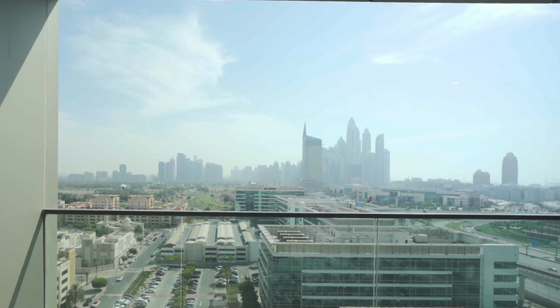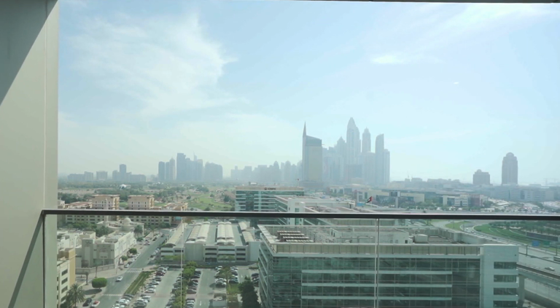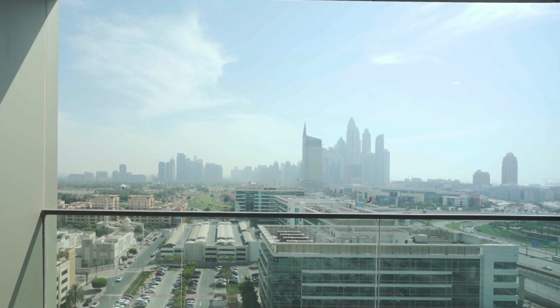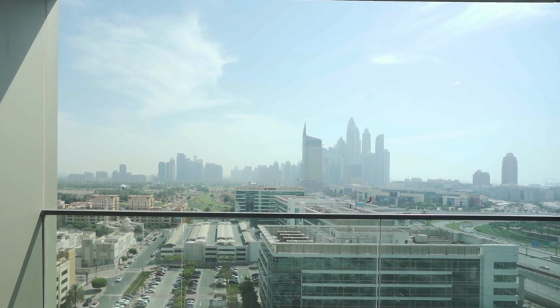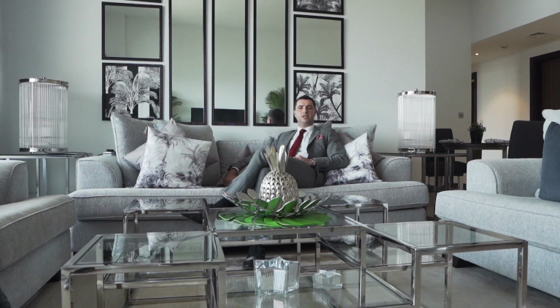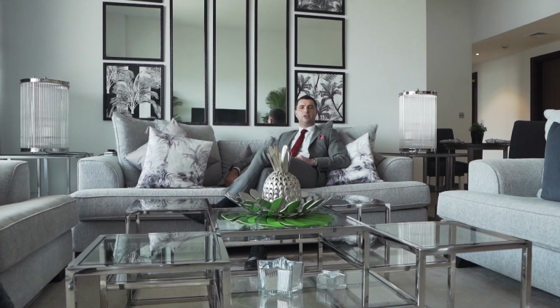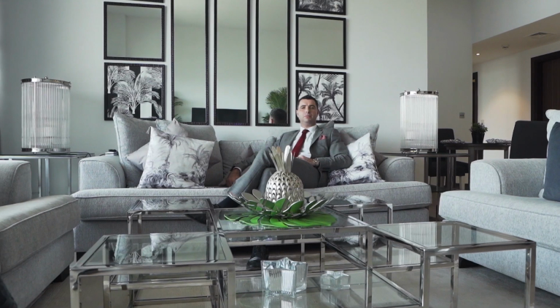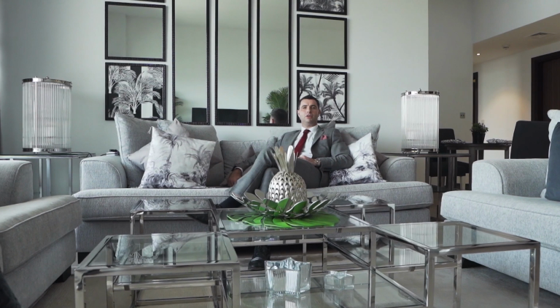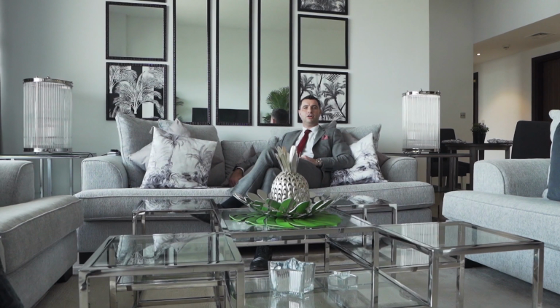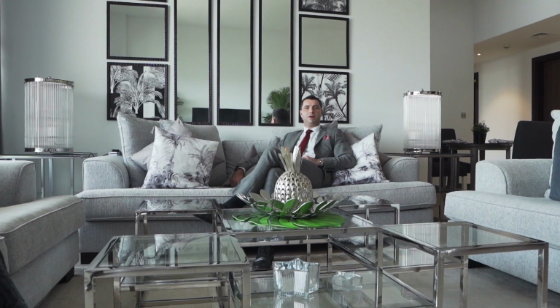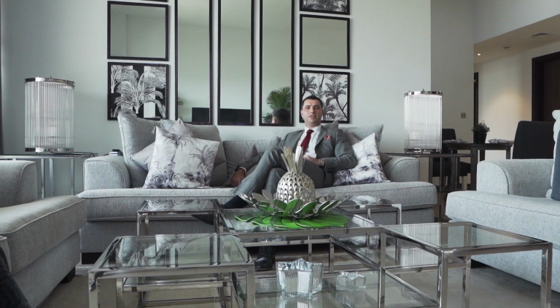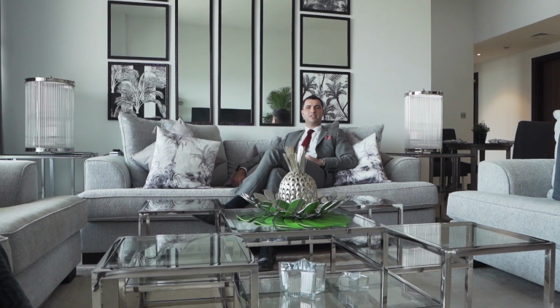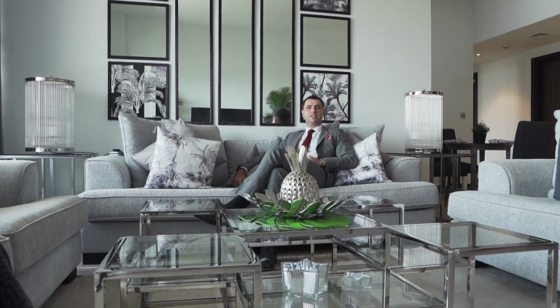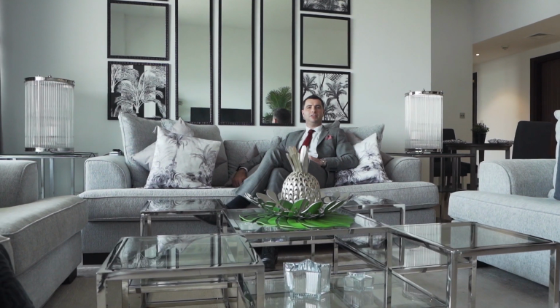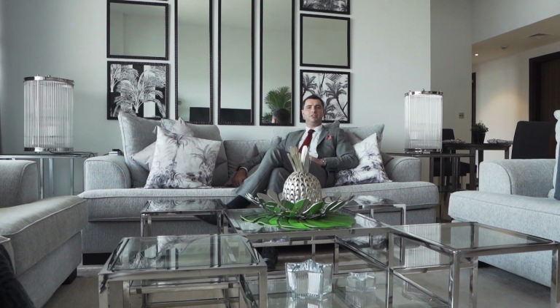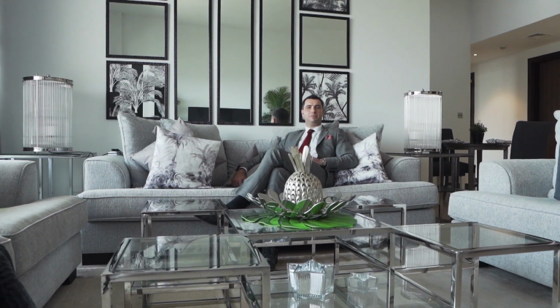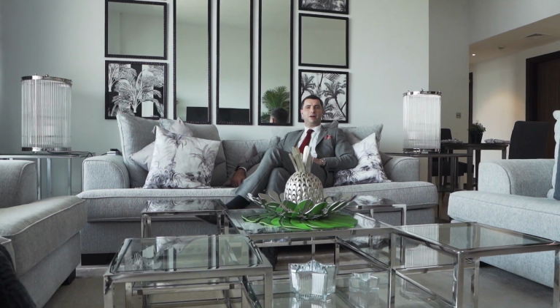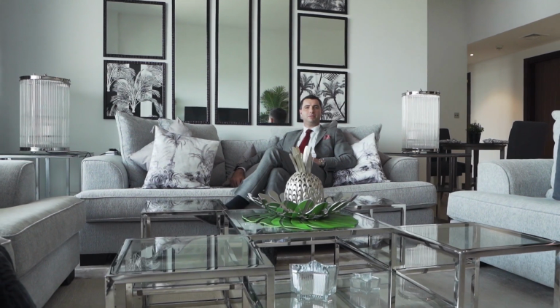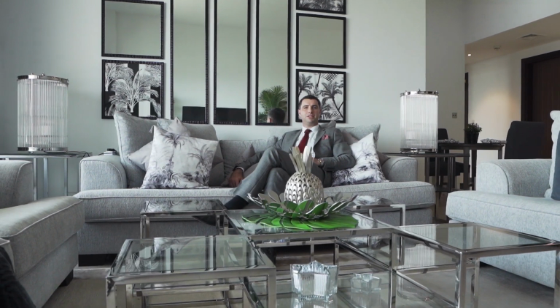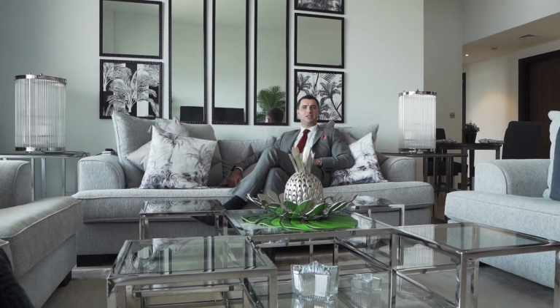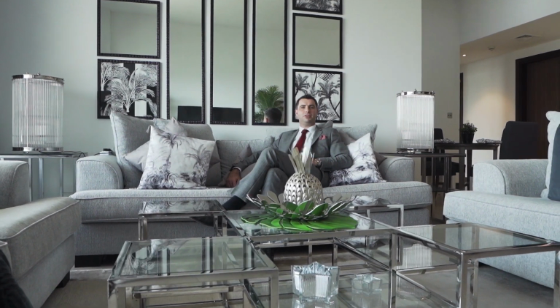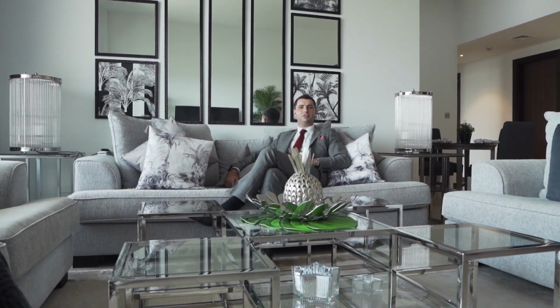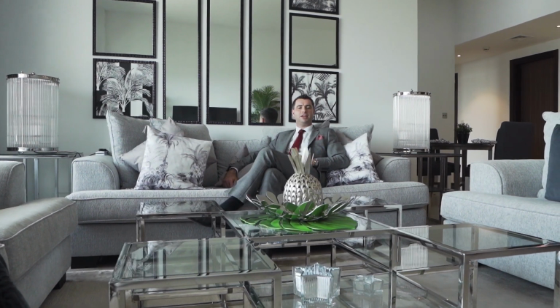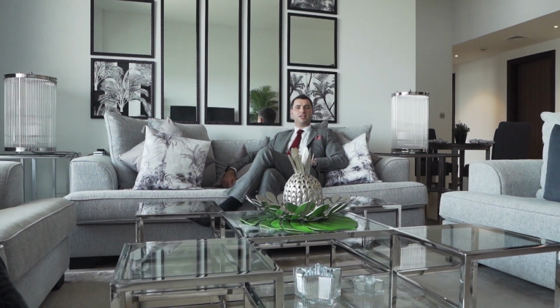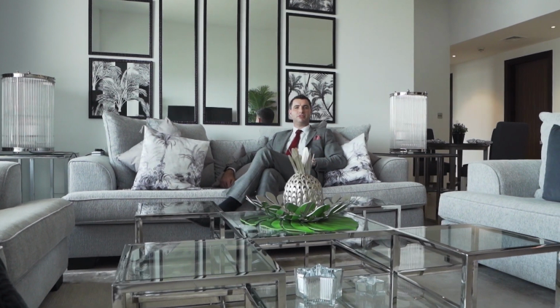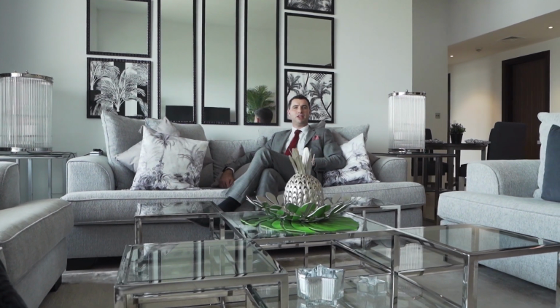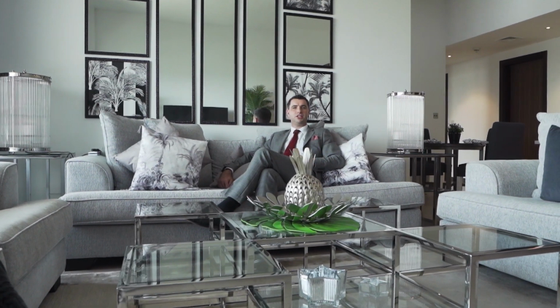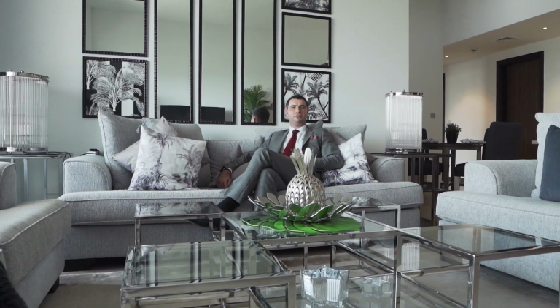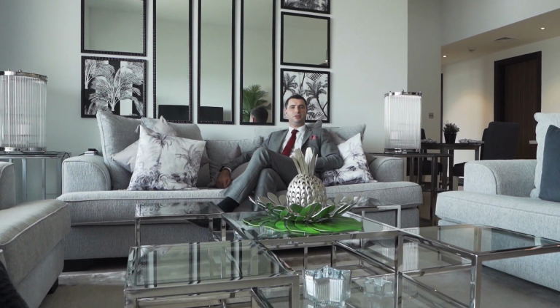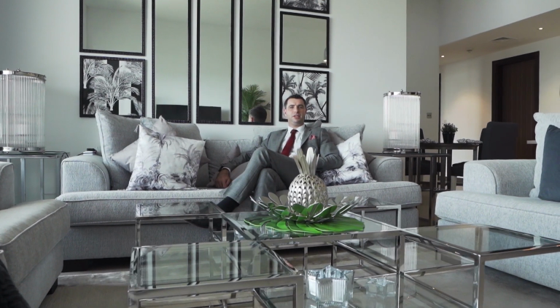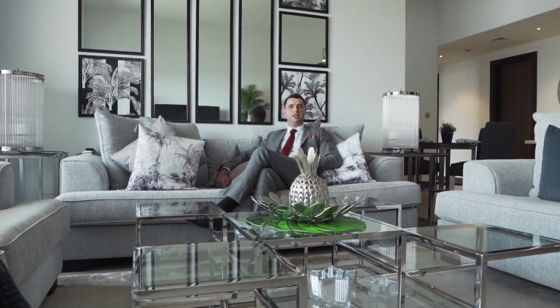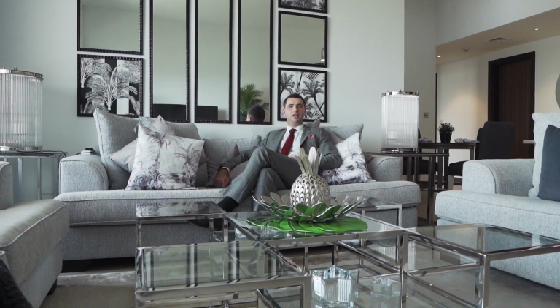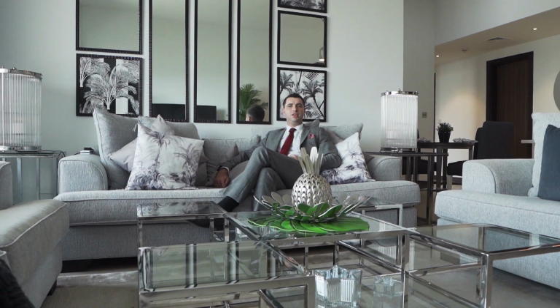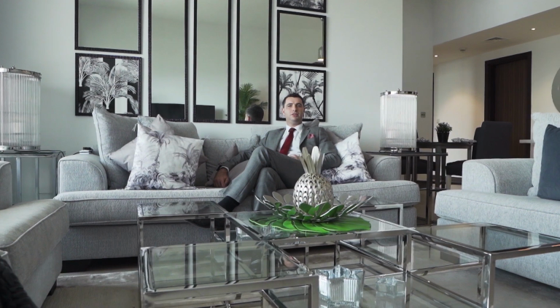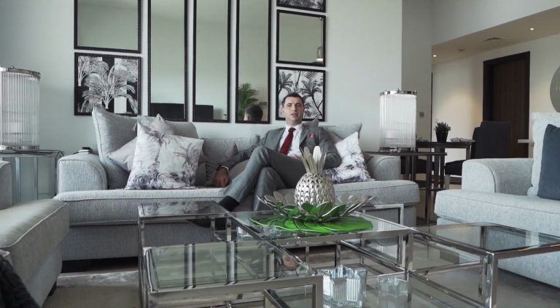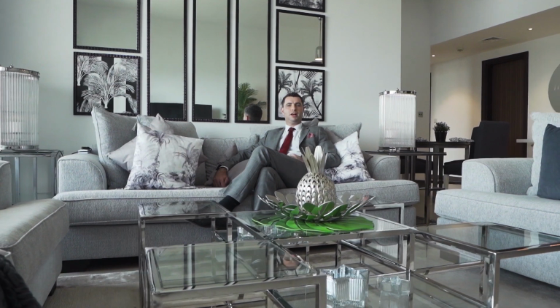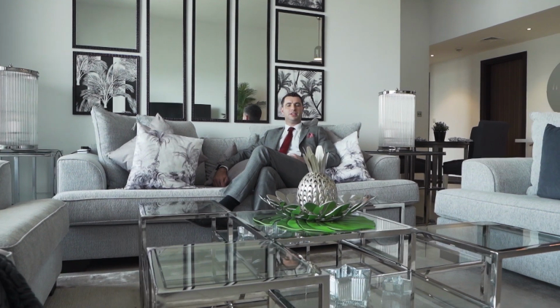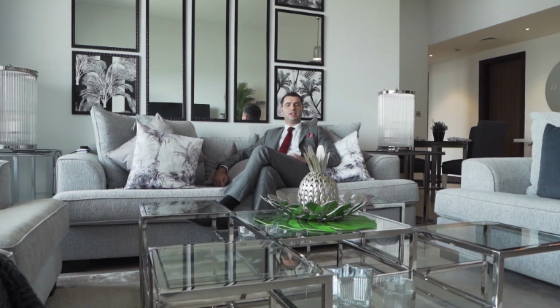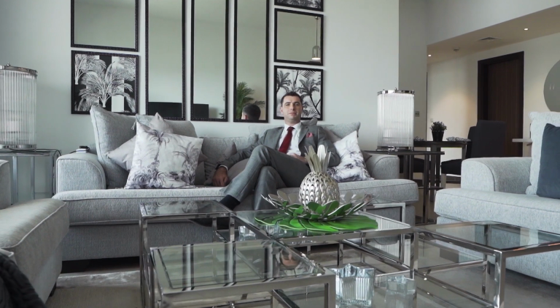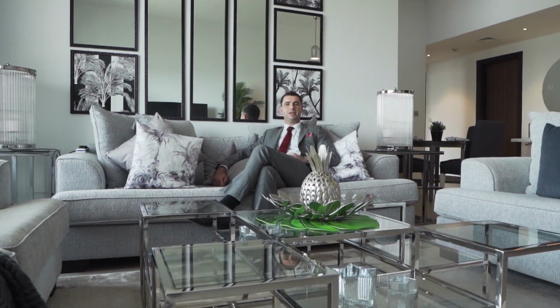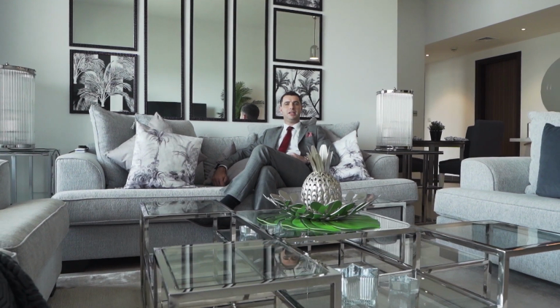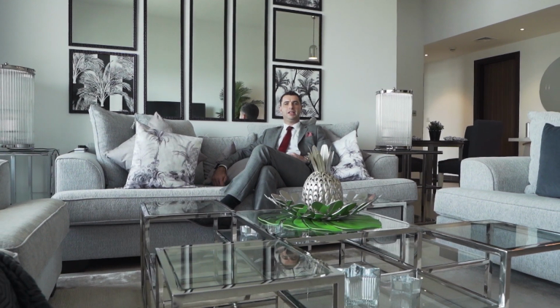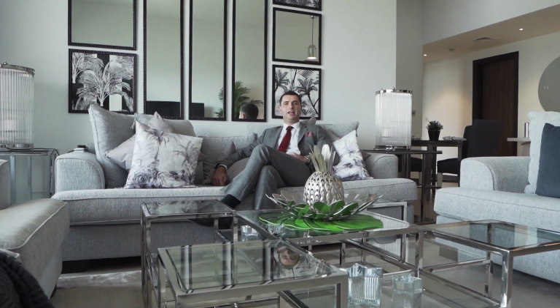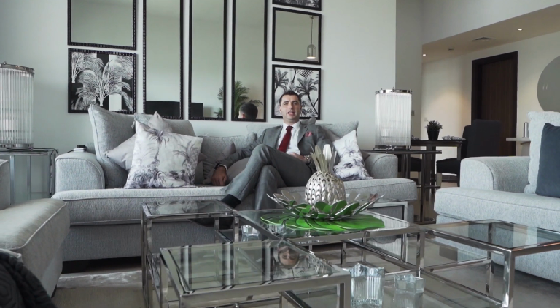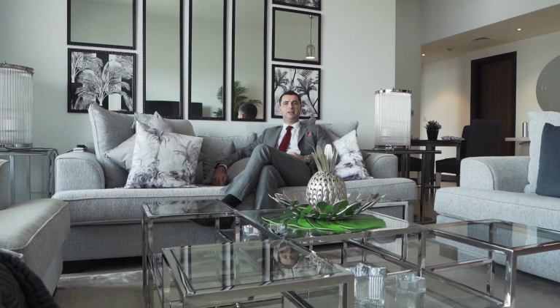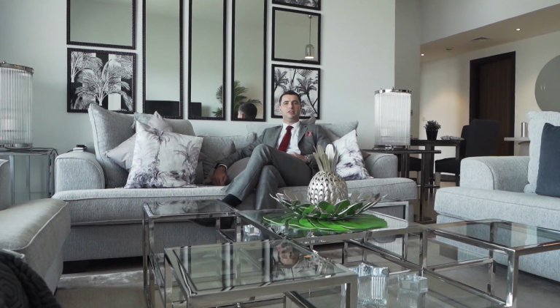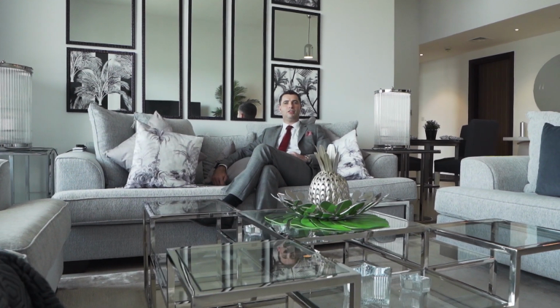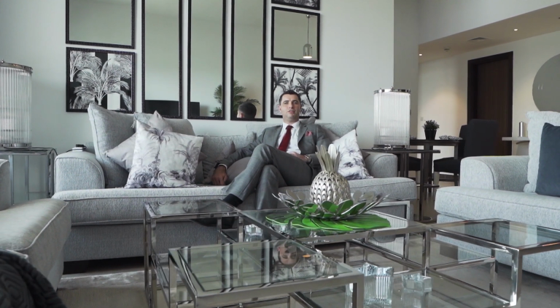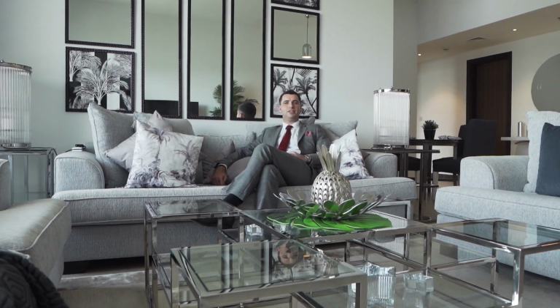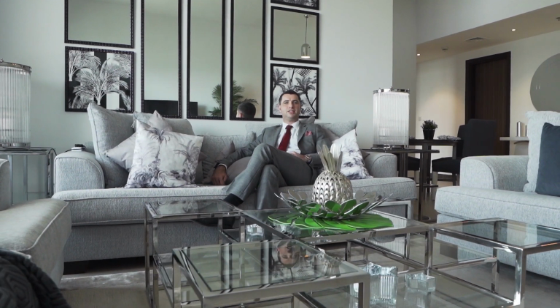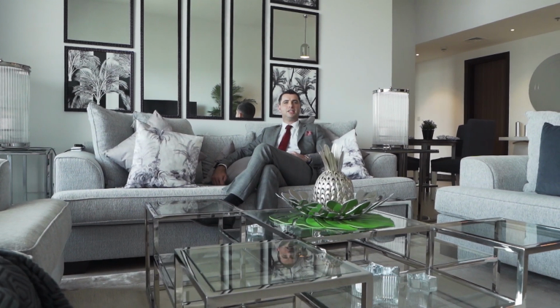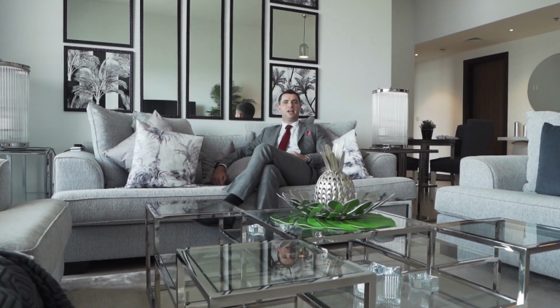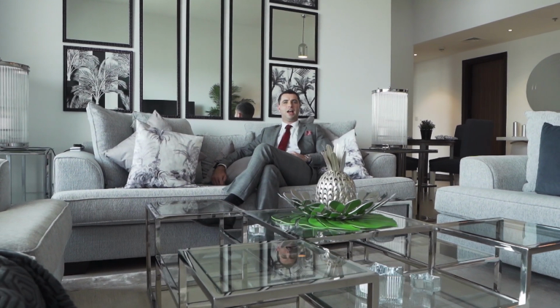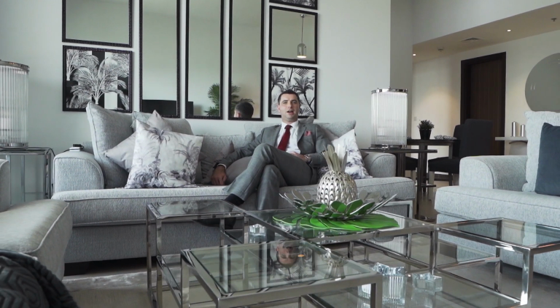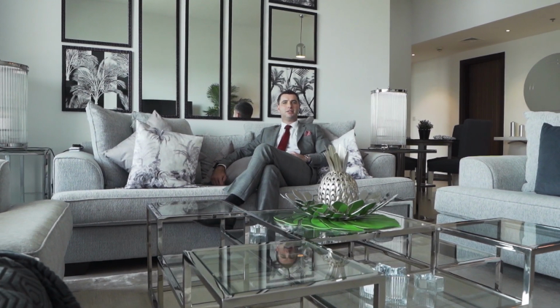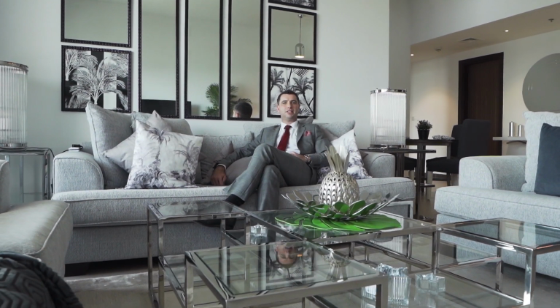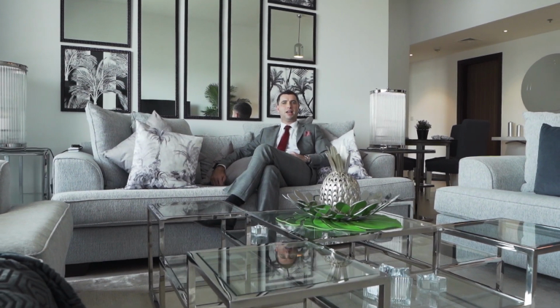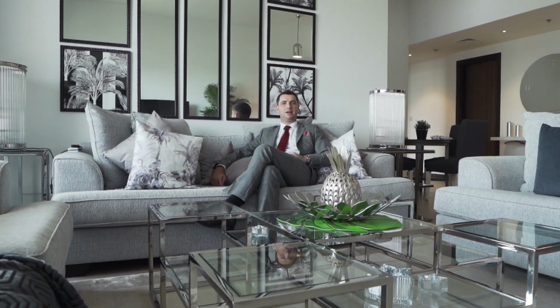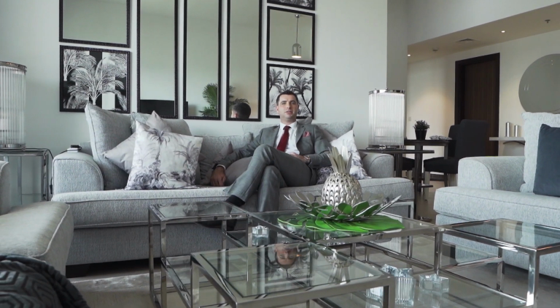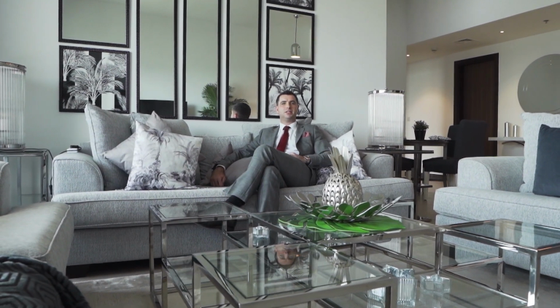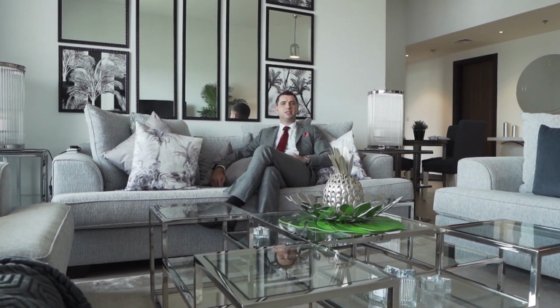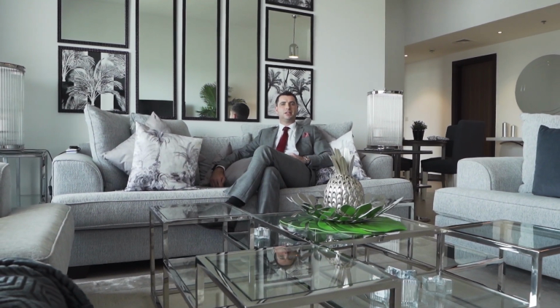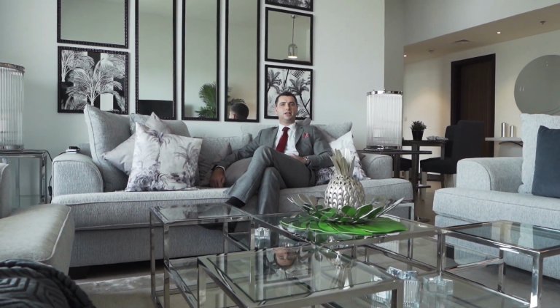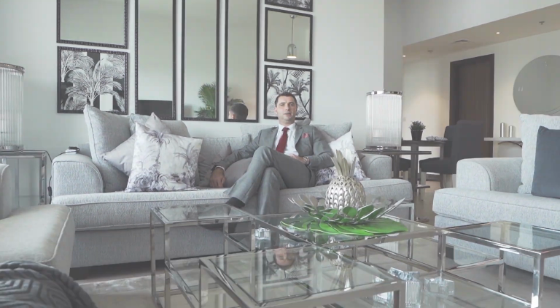To learn more about this lovely property or to arrange a viewing, you can contact Glenn or visit houseandhouse.com.